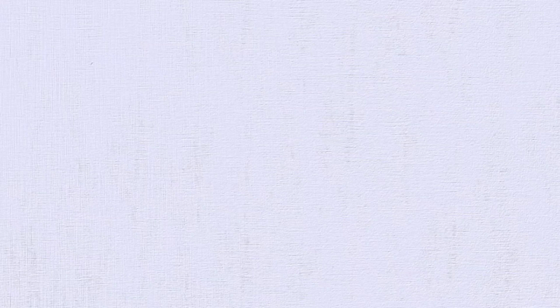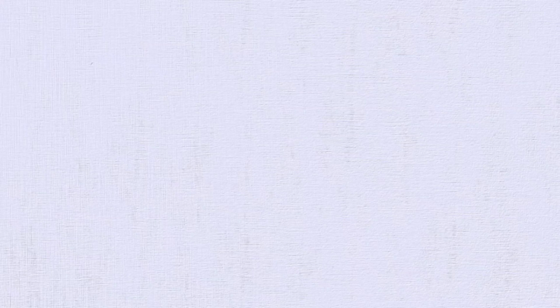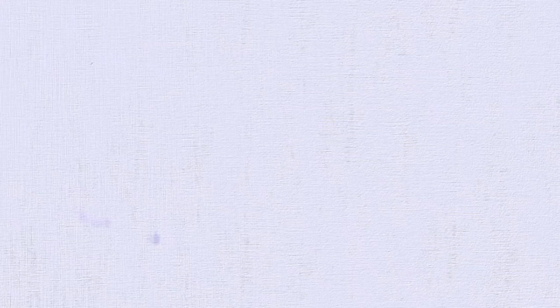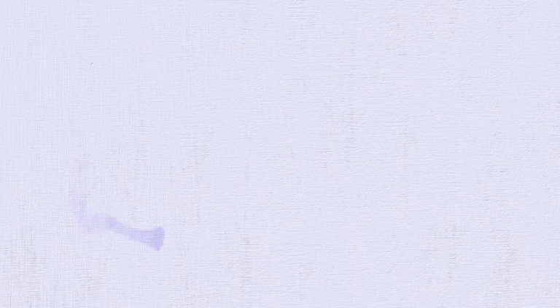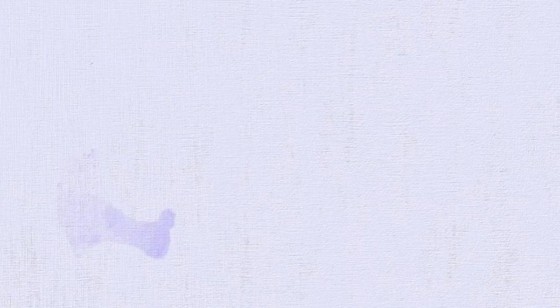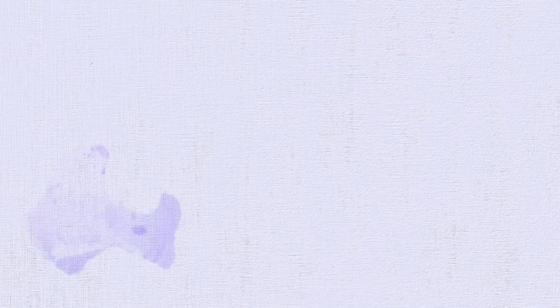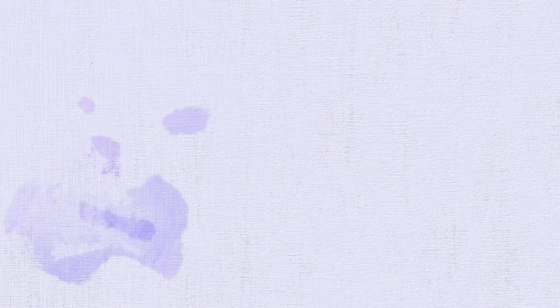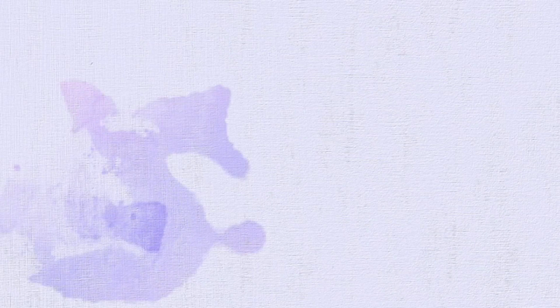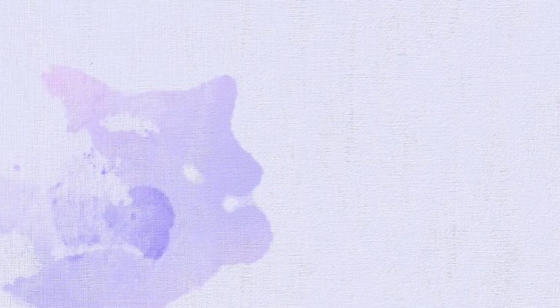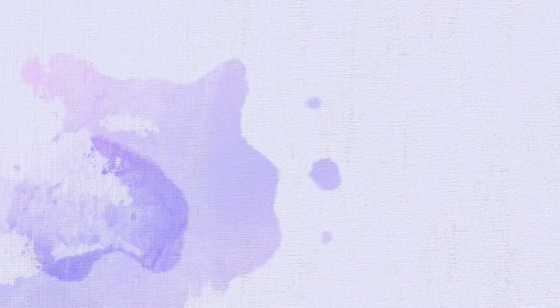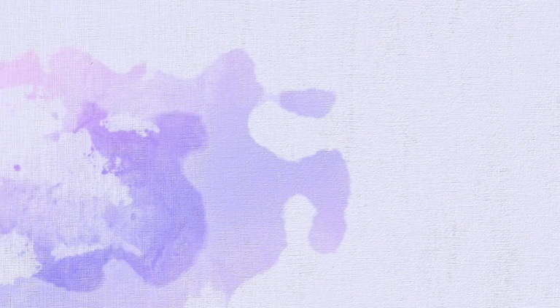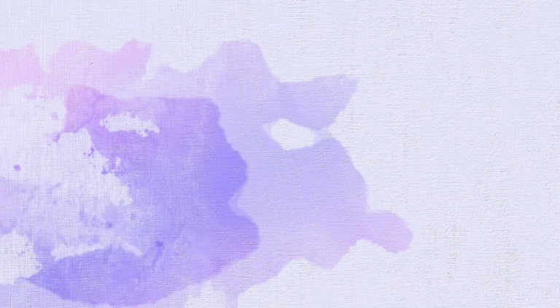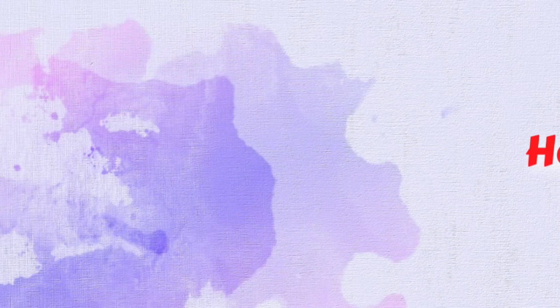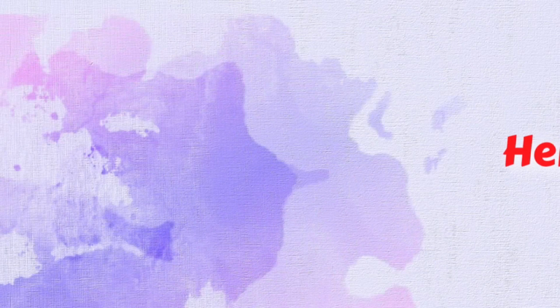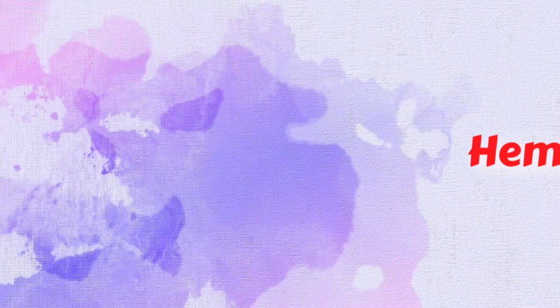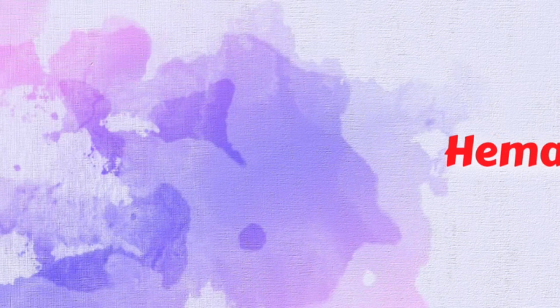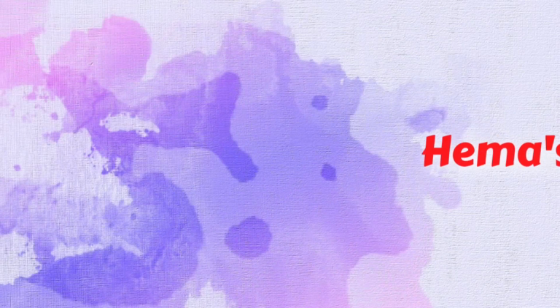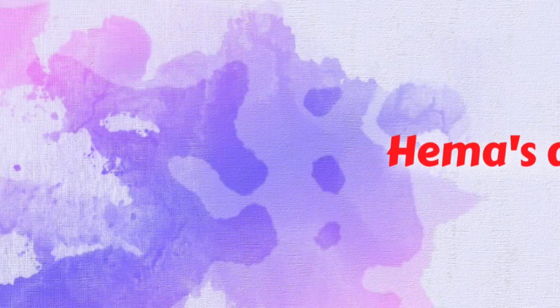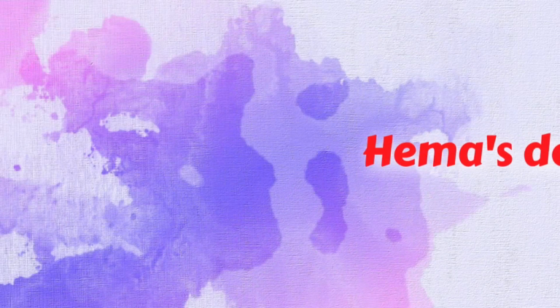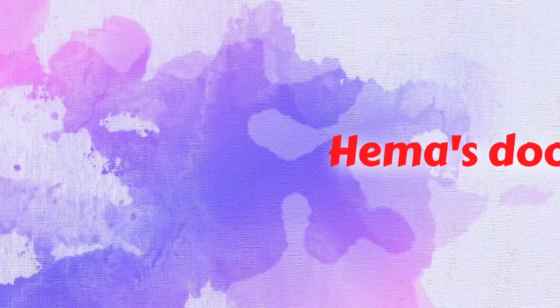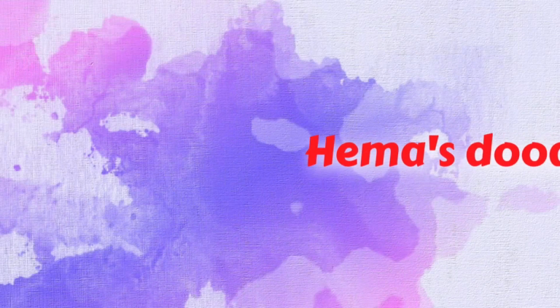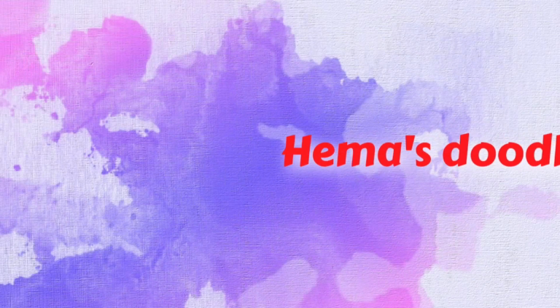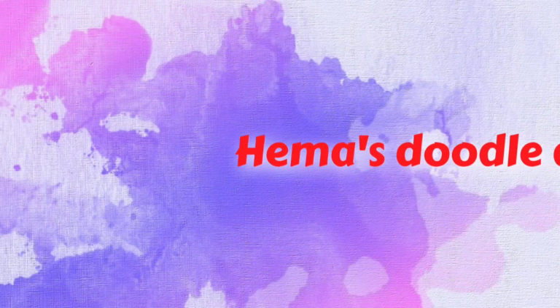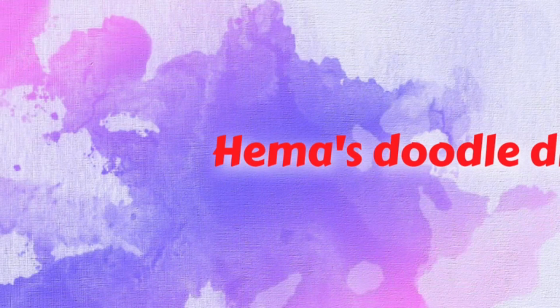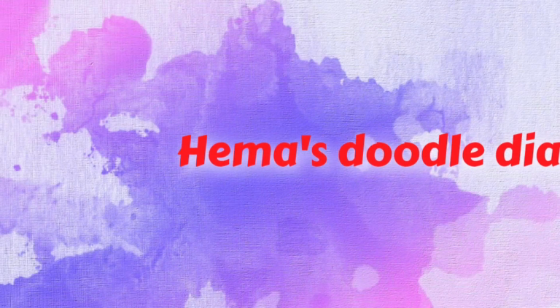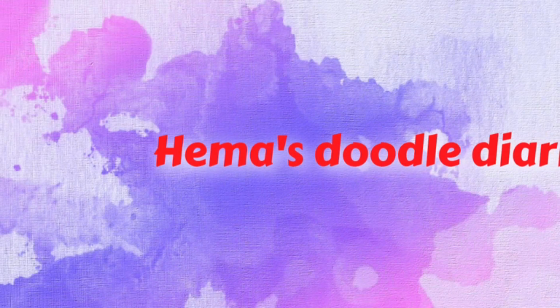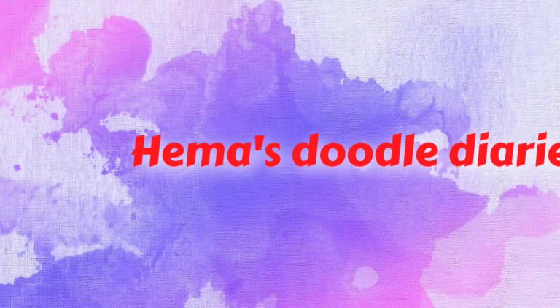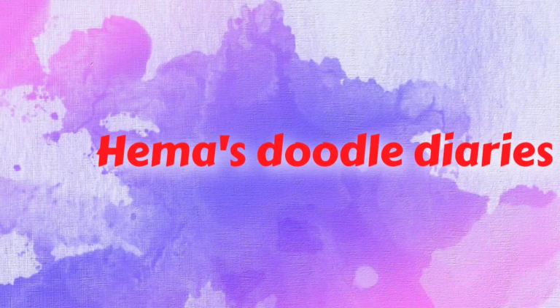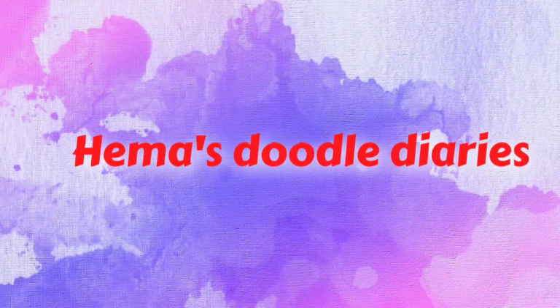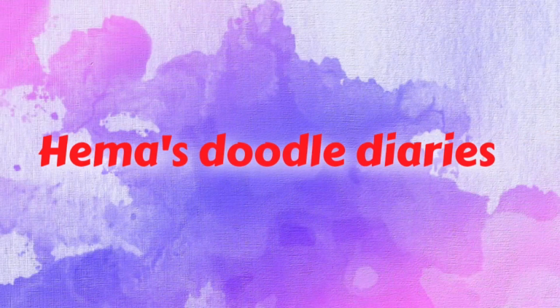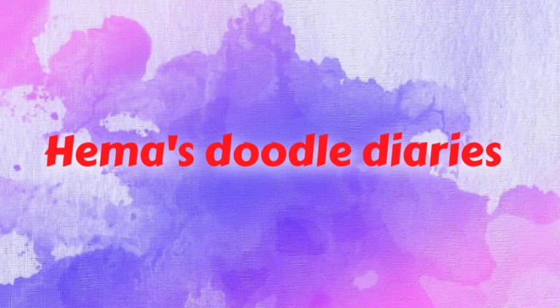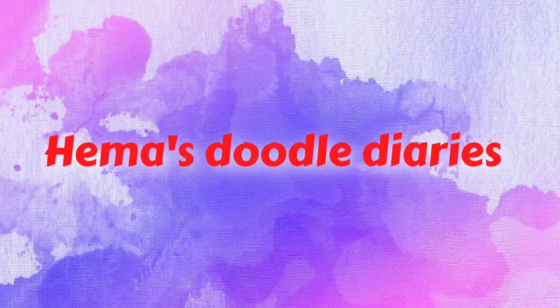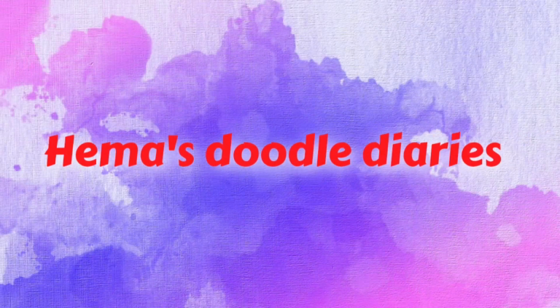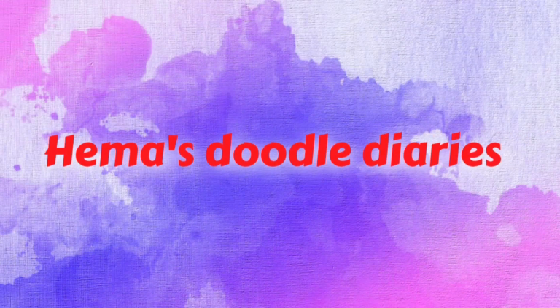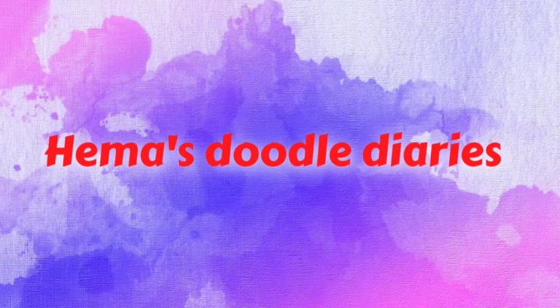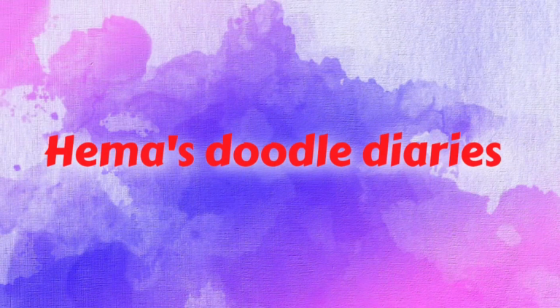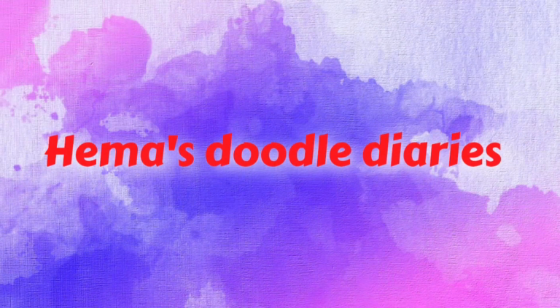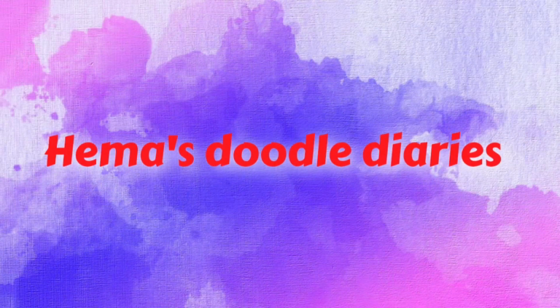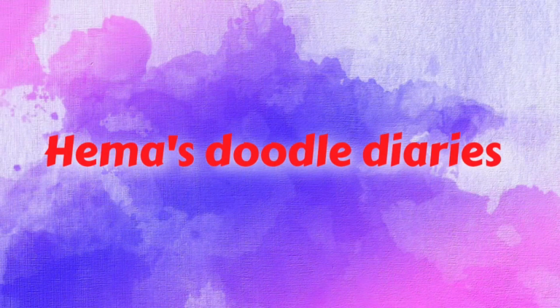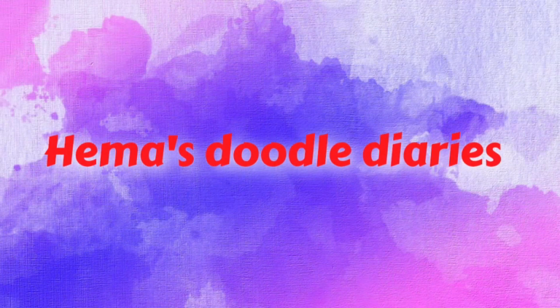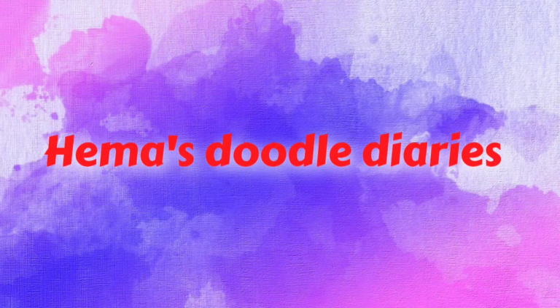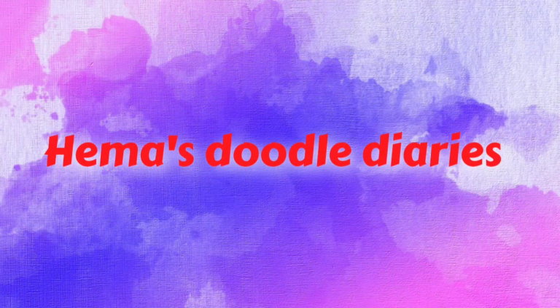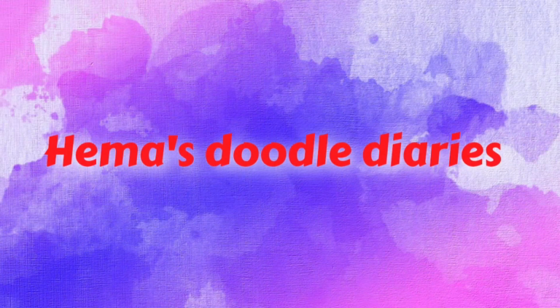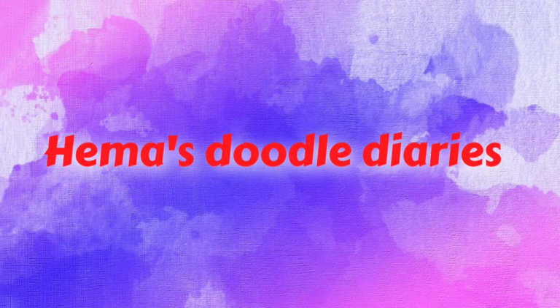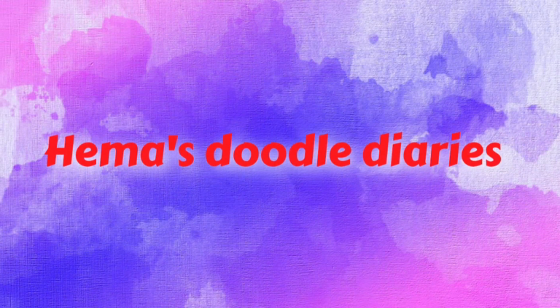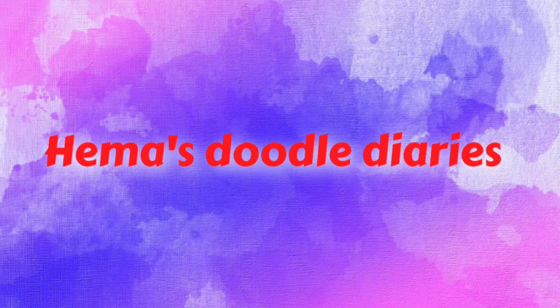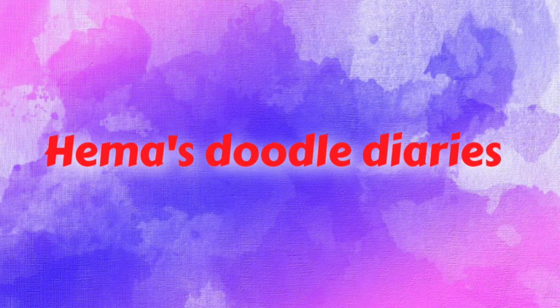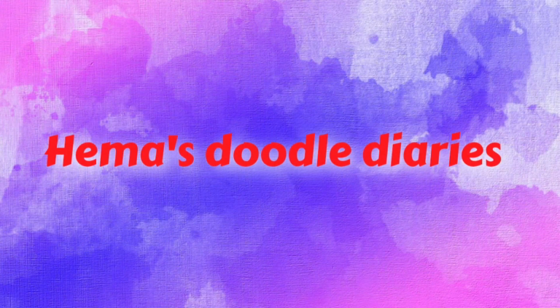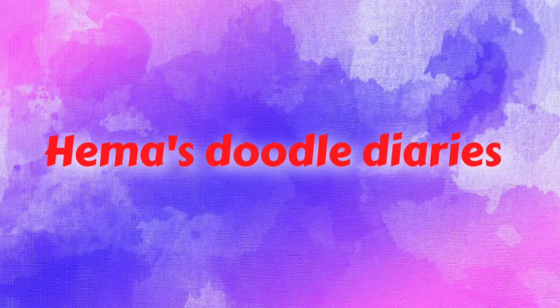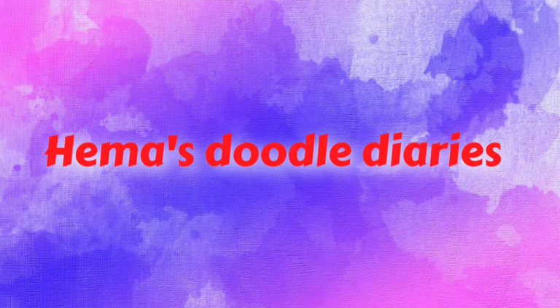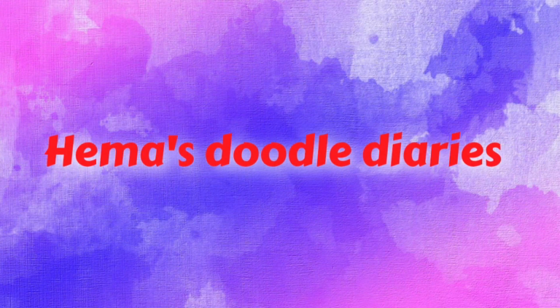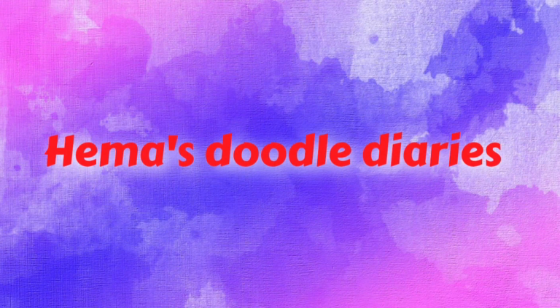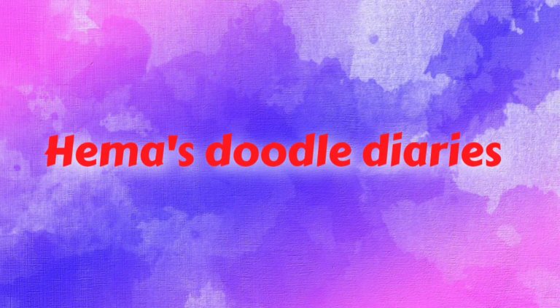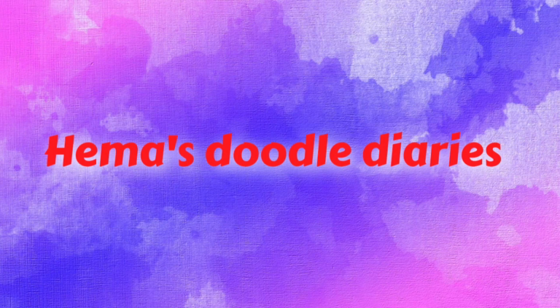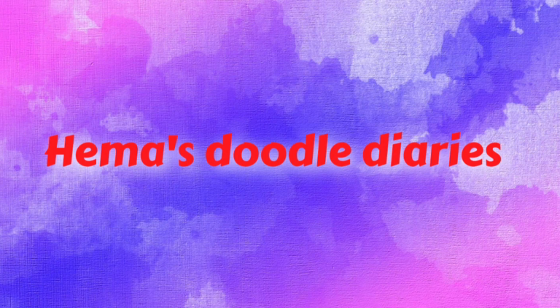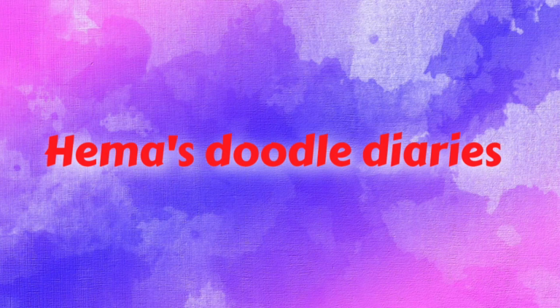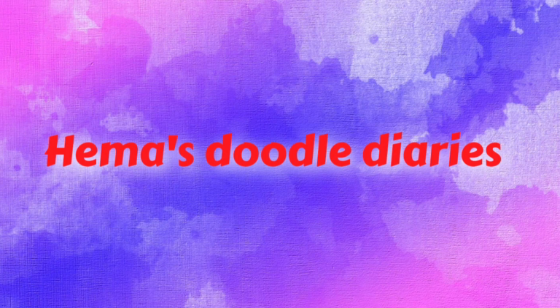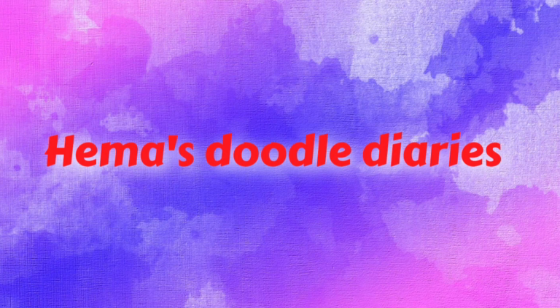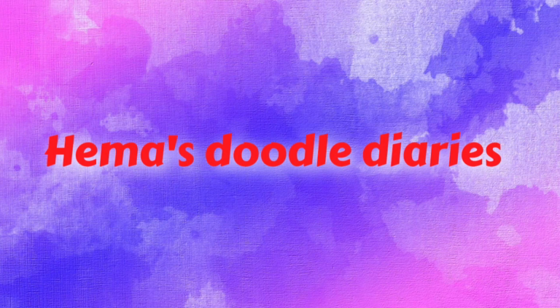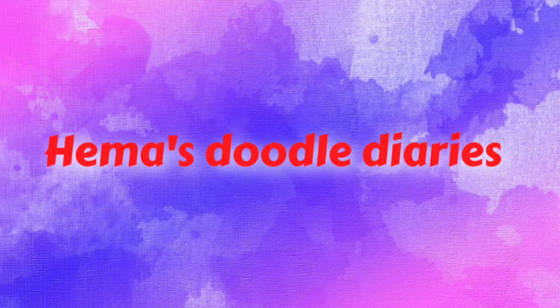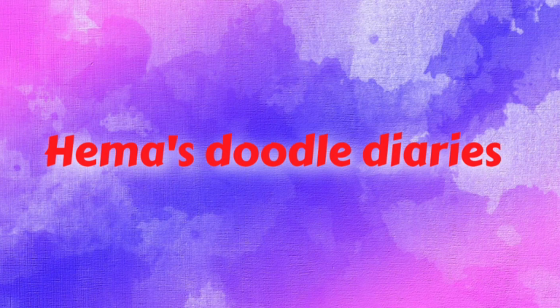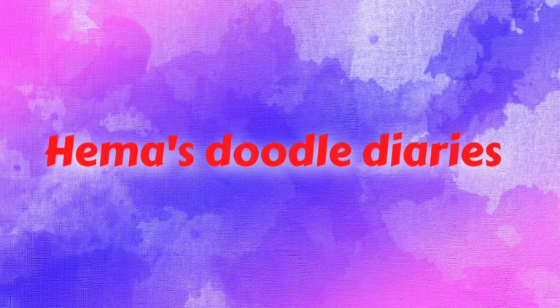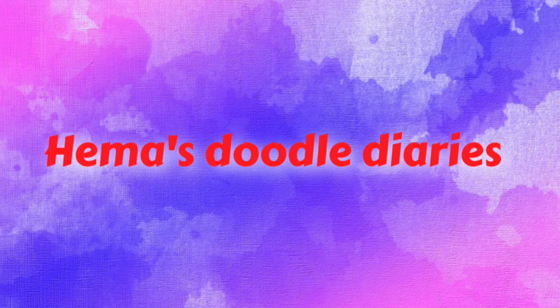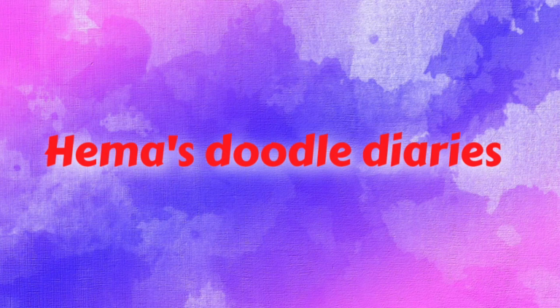Hi friends, welcome back to Hema's Doodle Diaries. This video is all about bombolapolu.